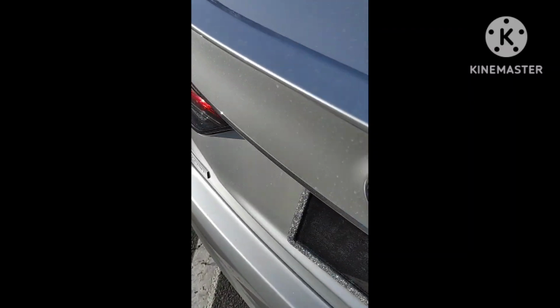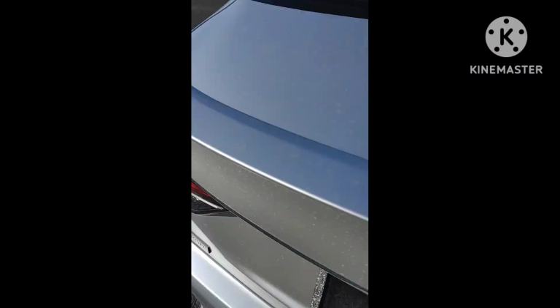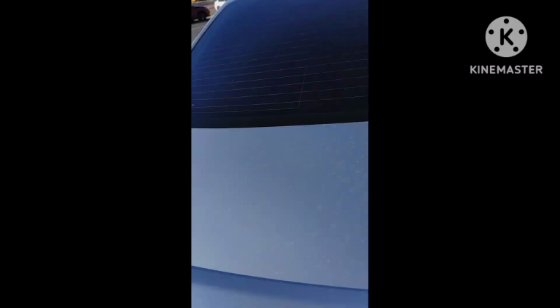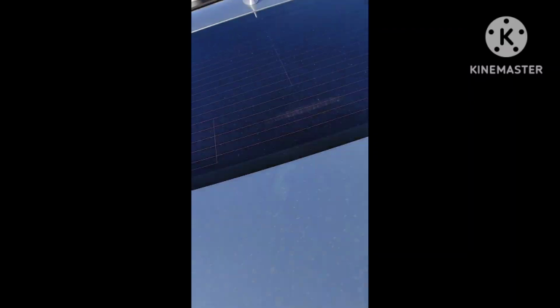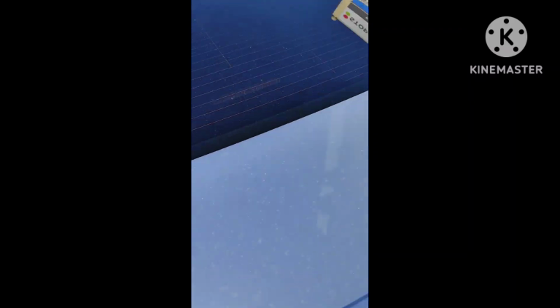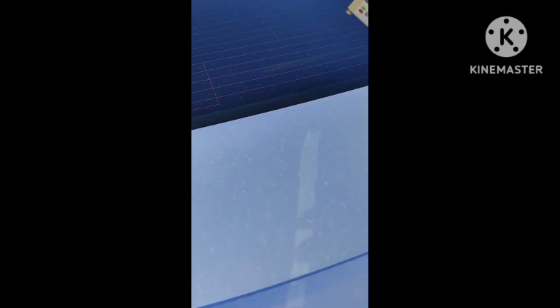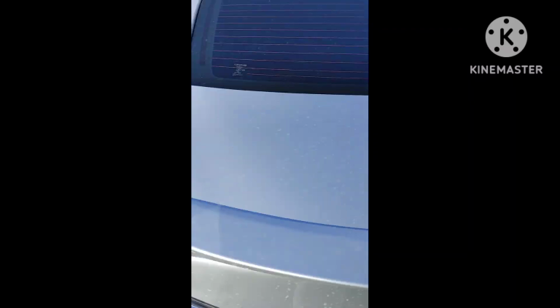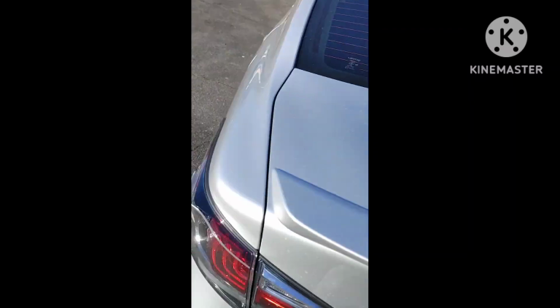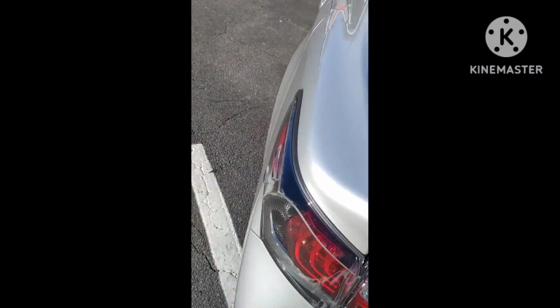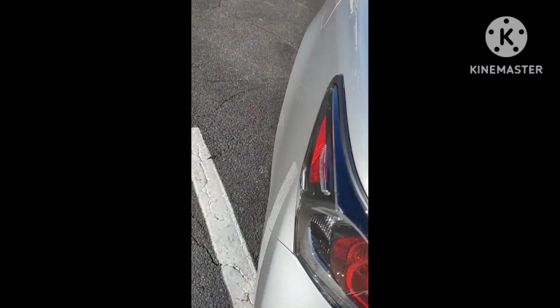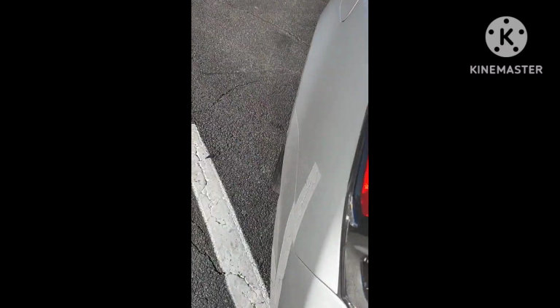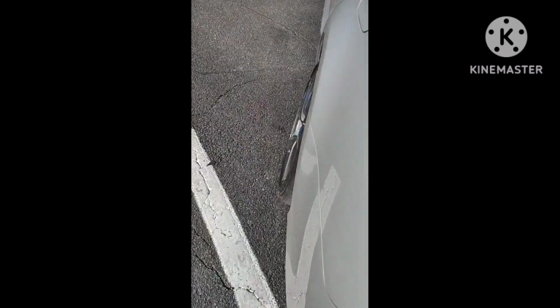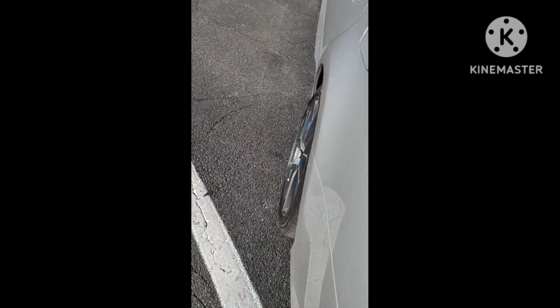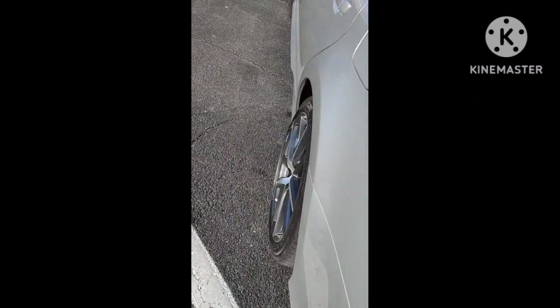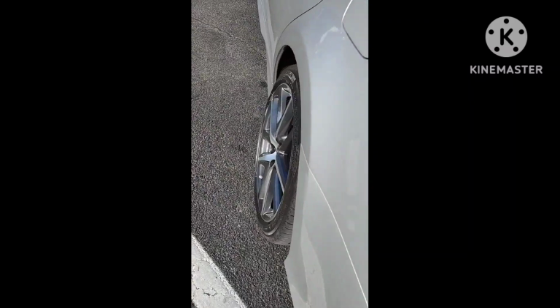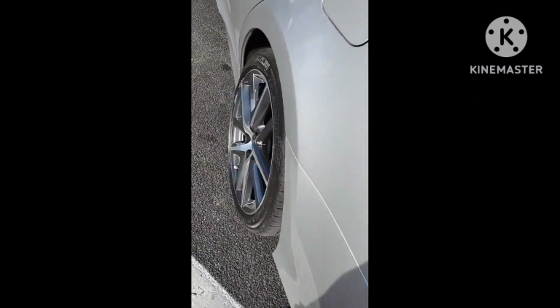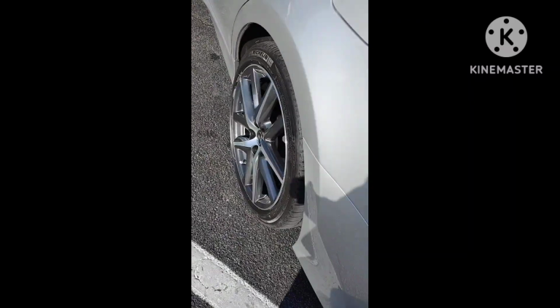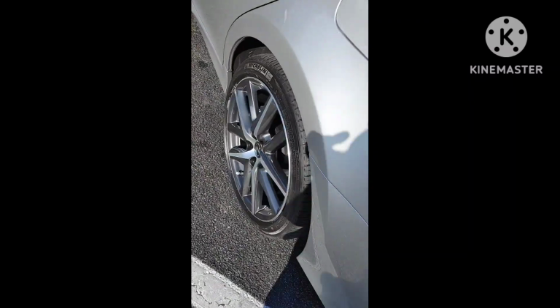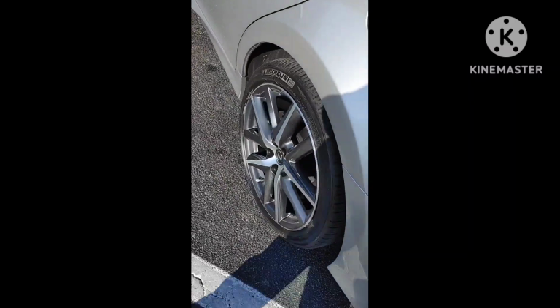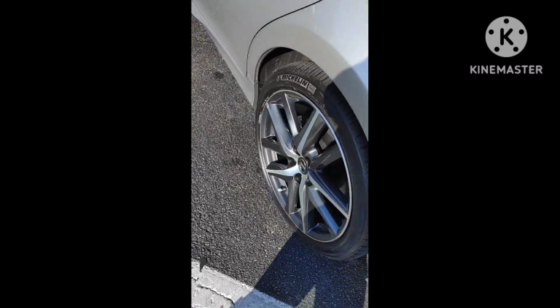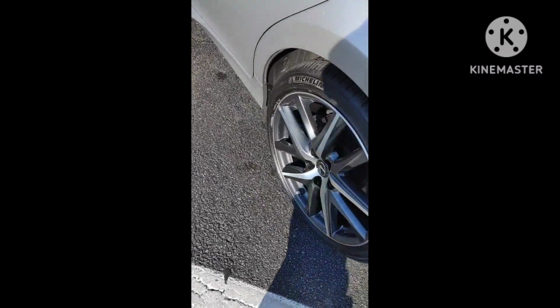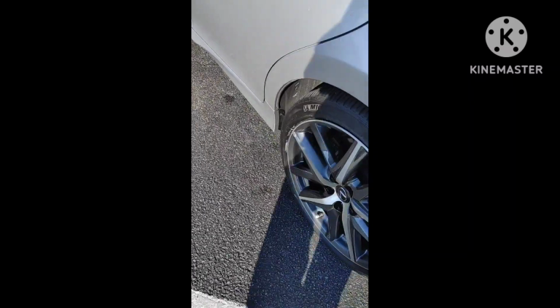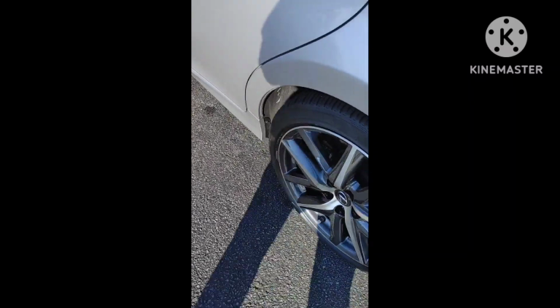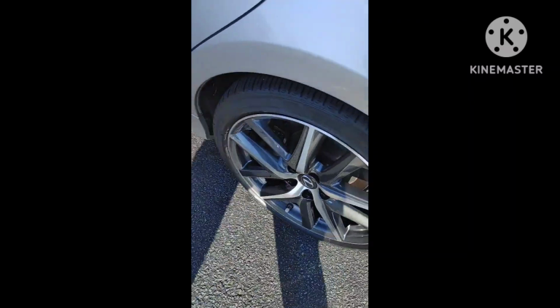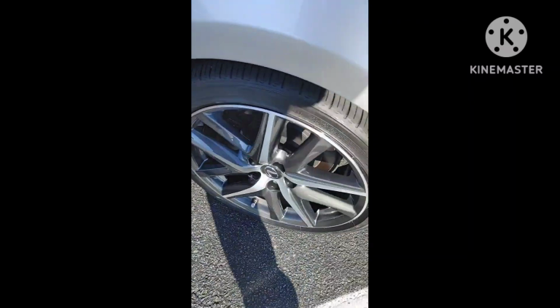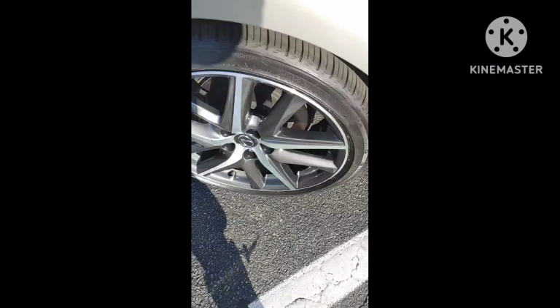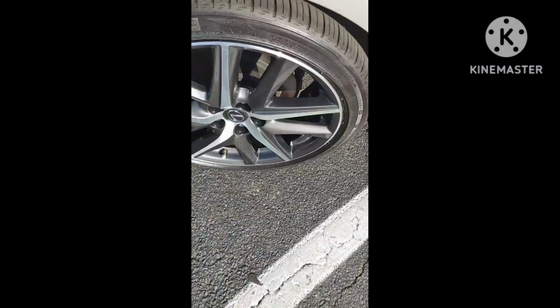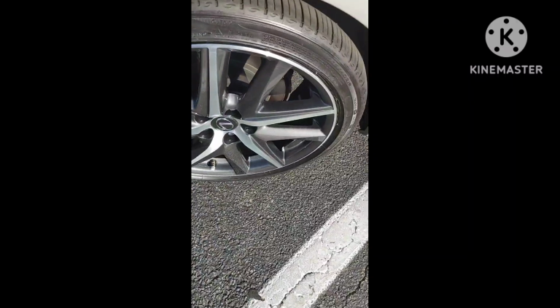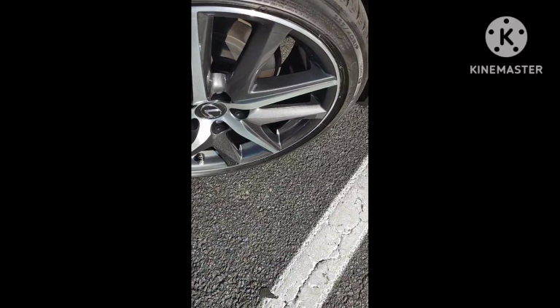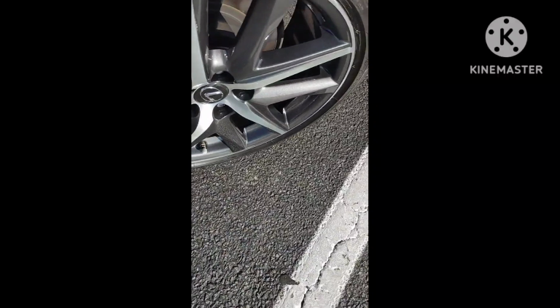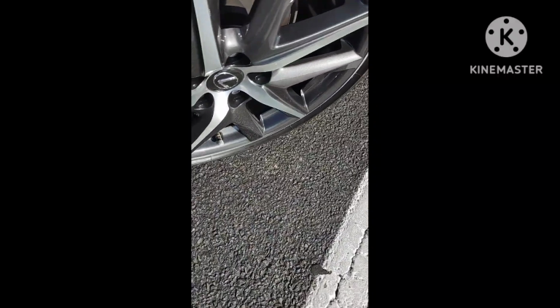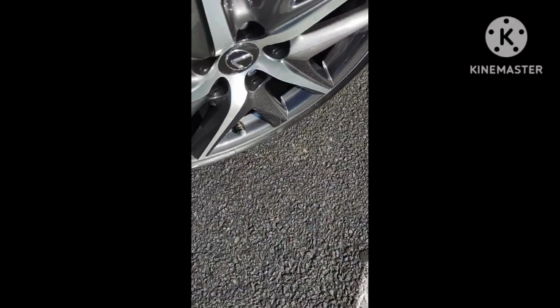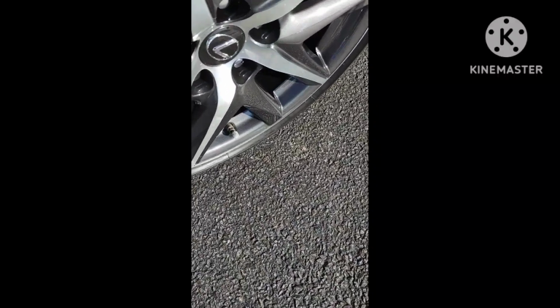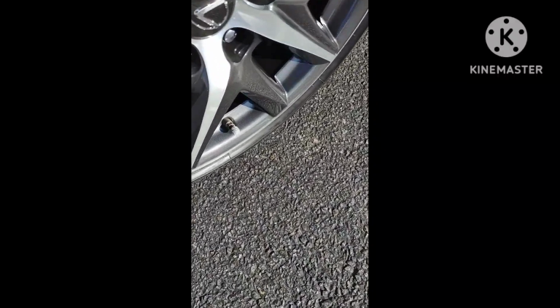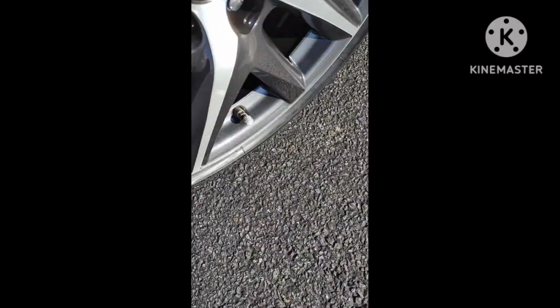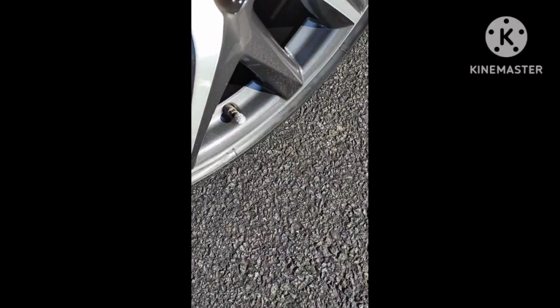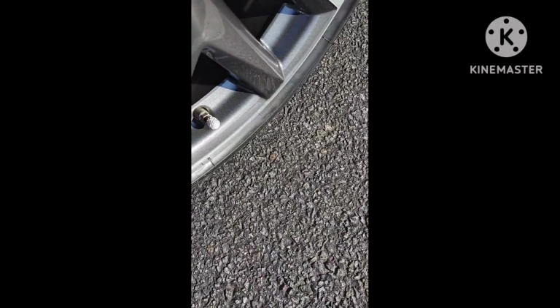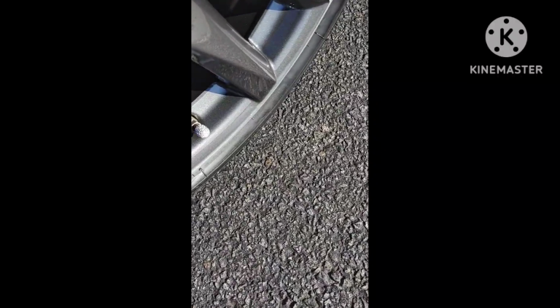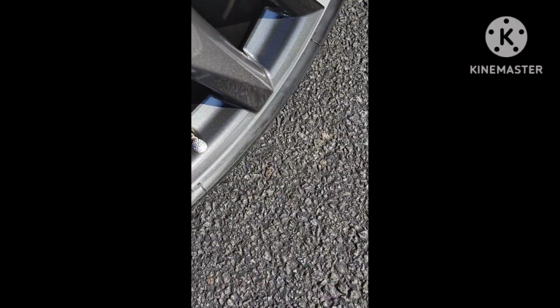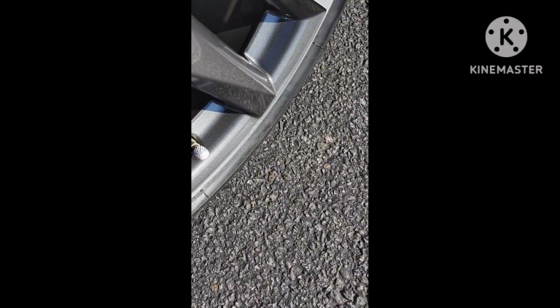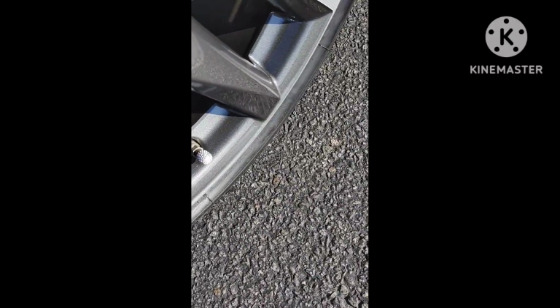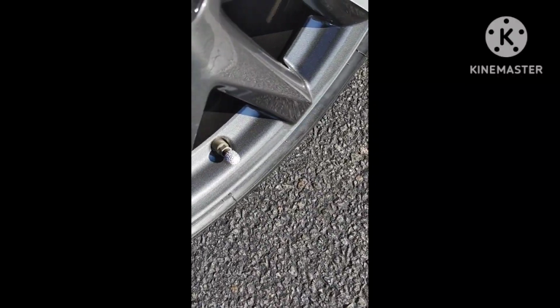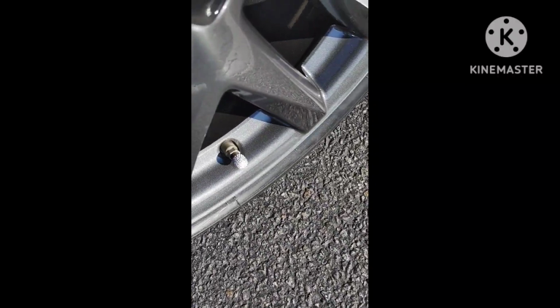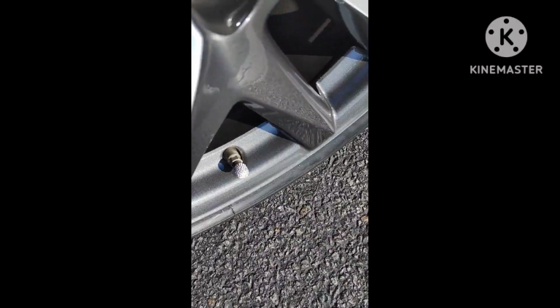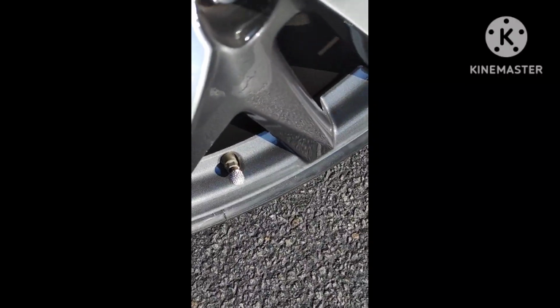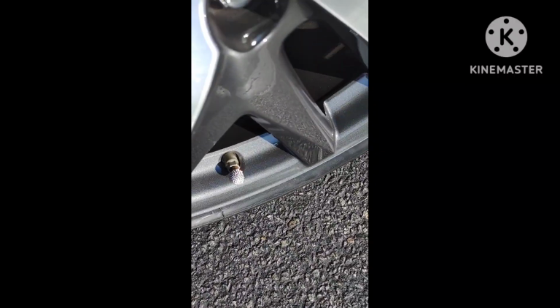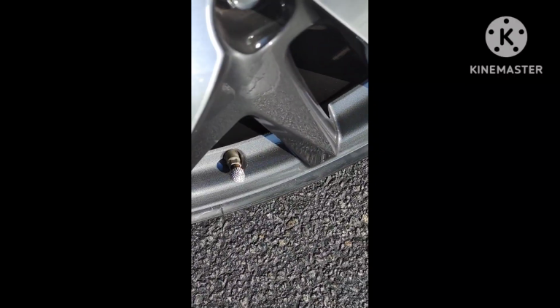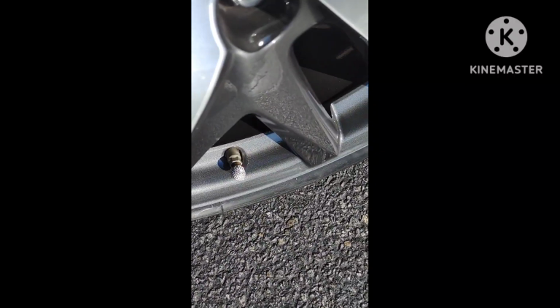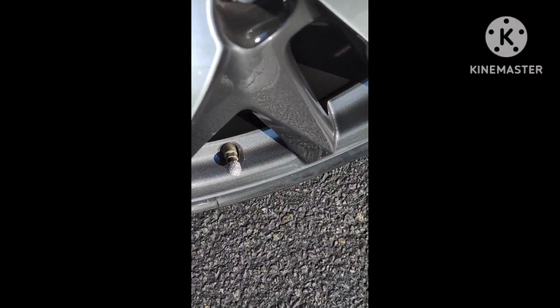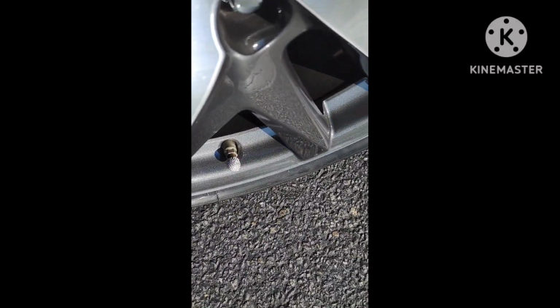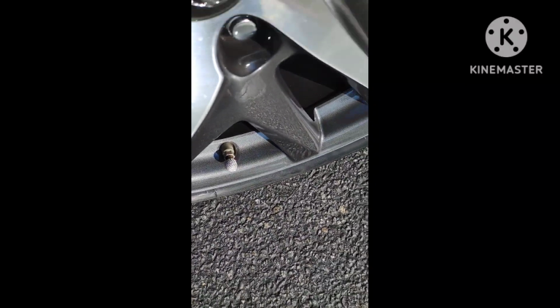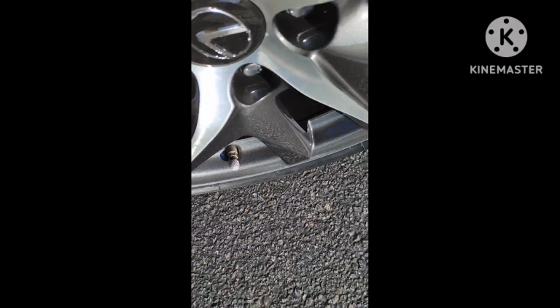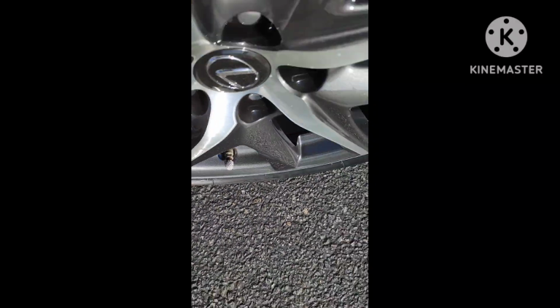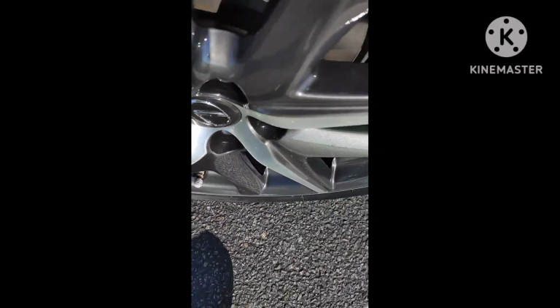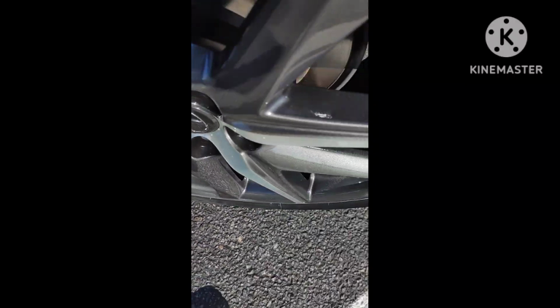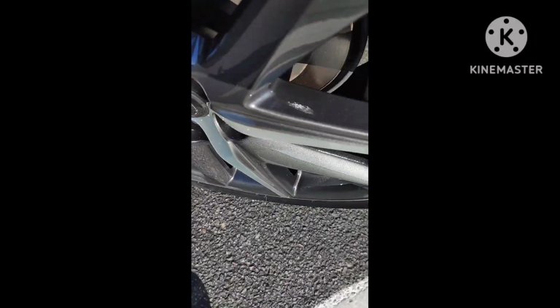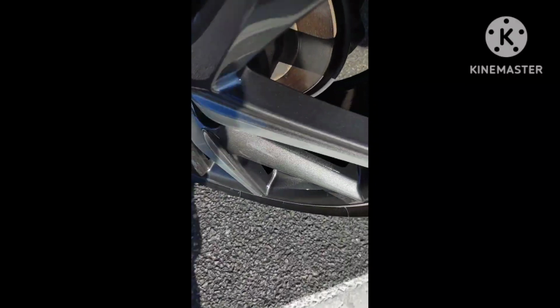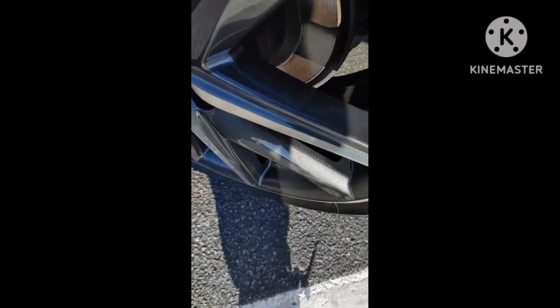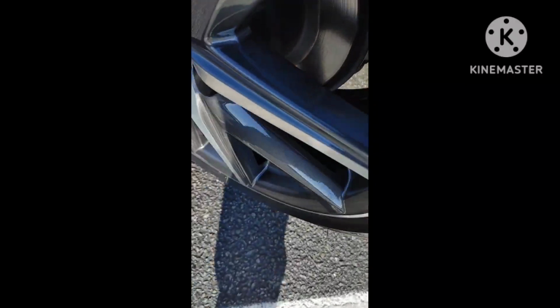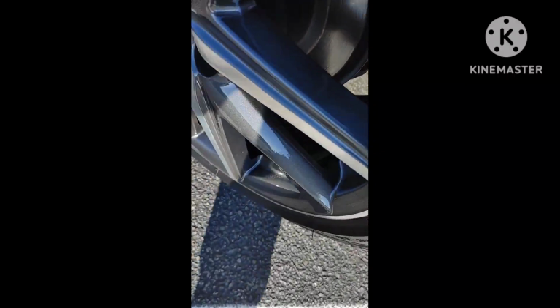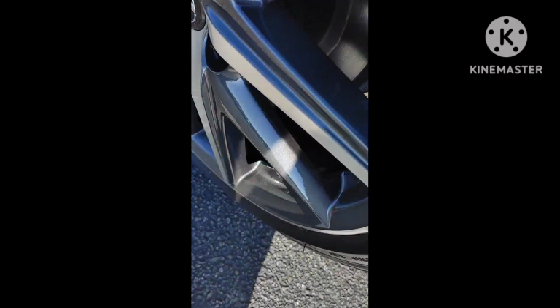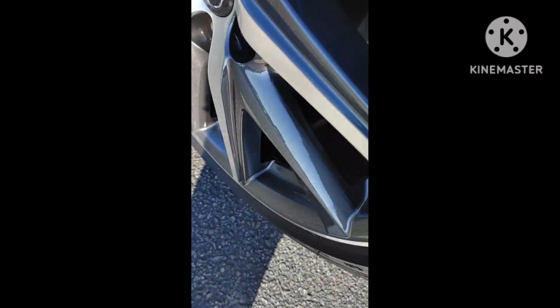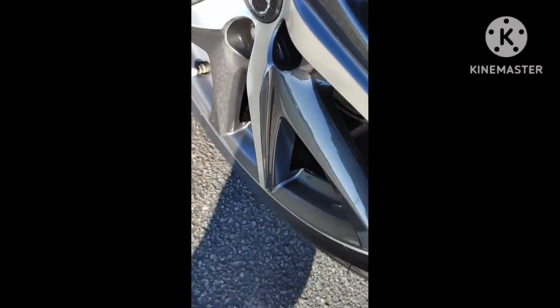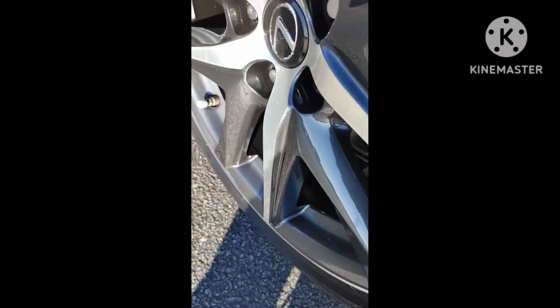Let me see if I can pick it up from this angle, avoiding the shadow.